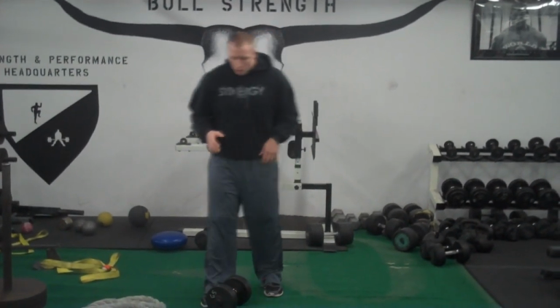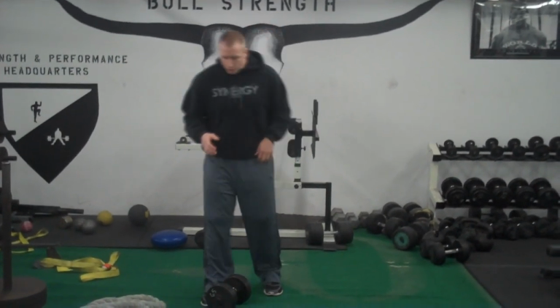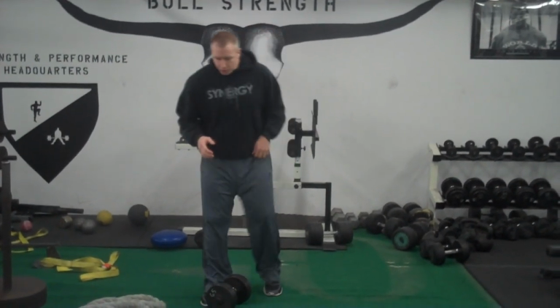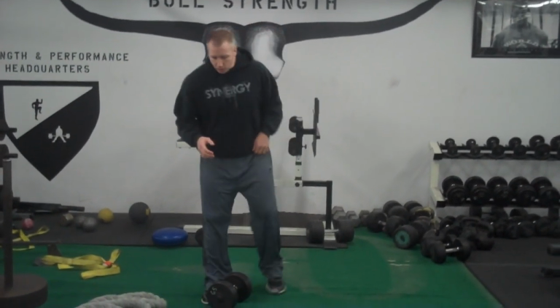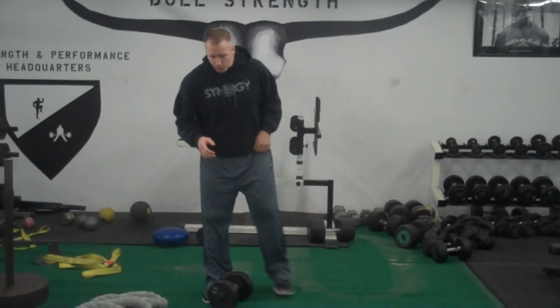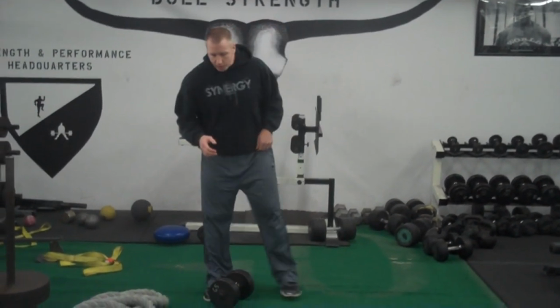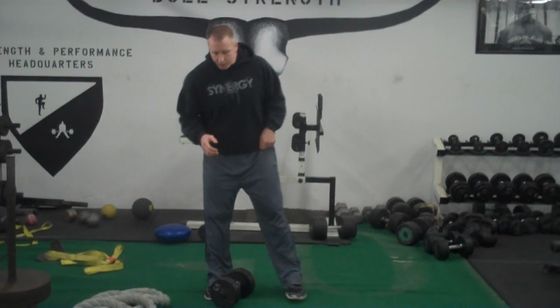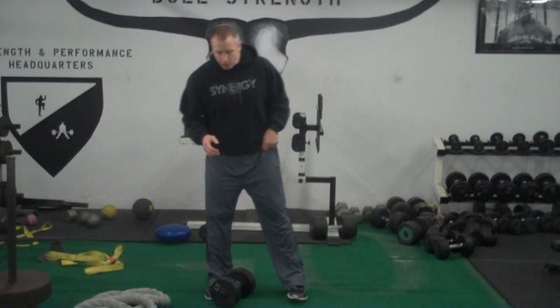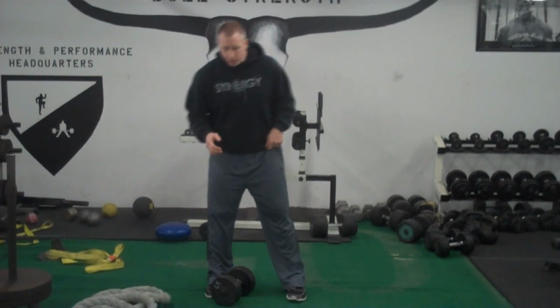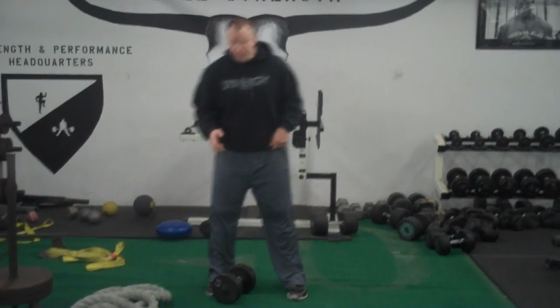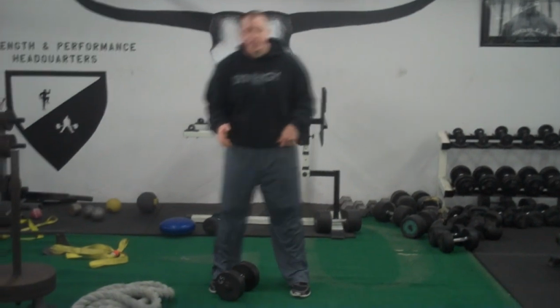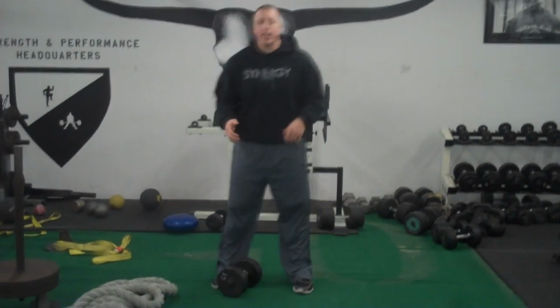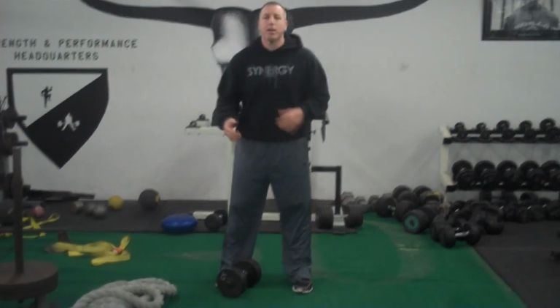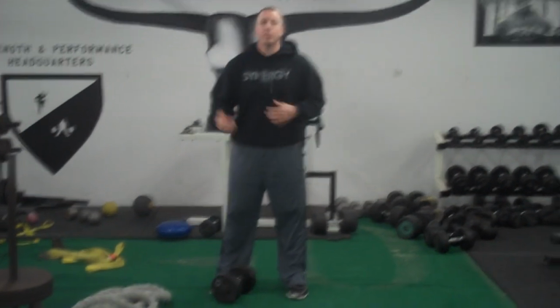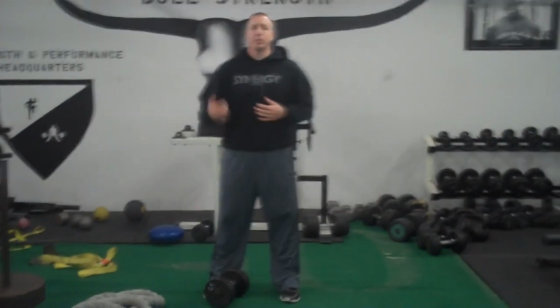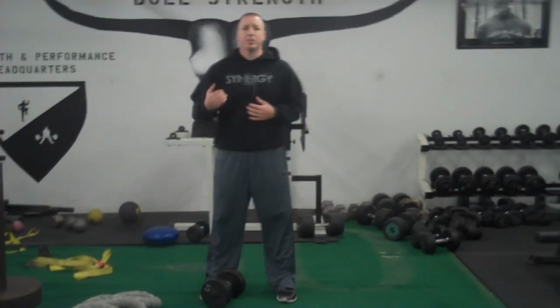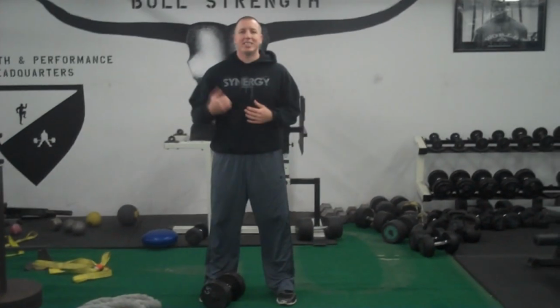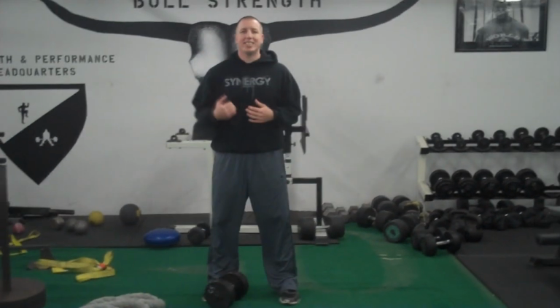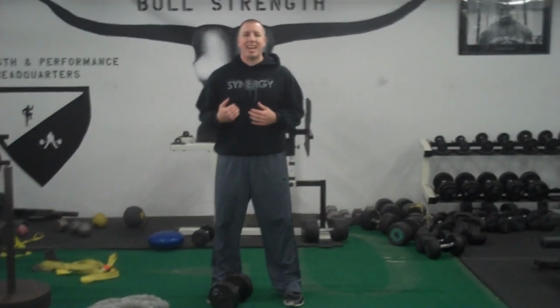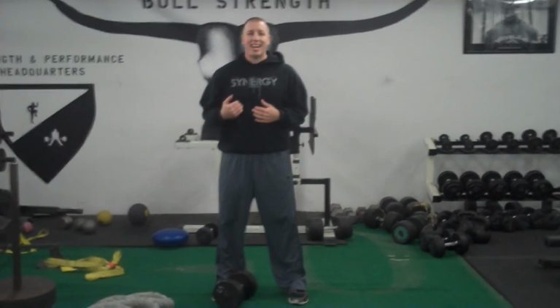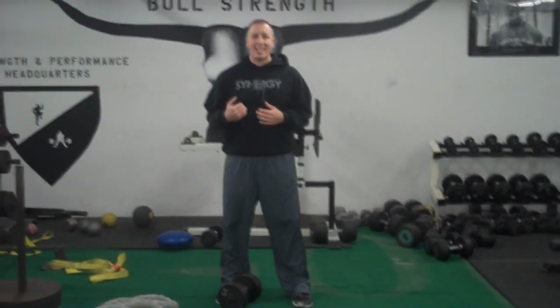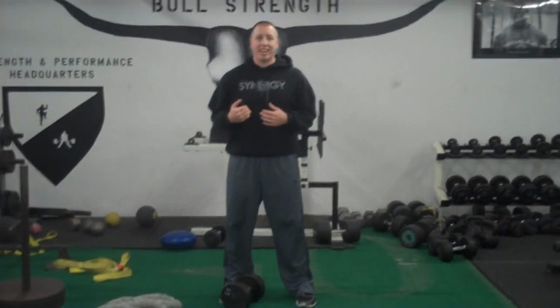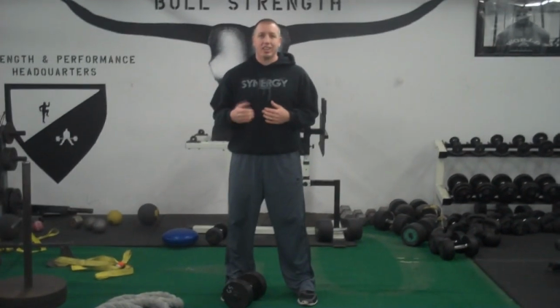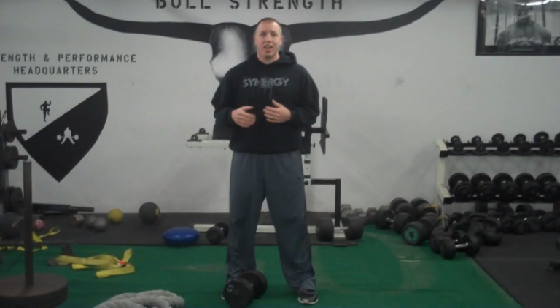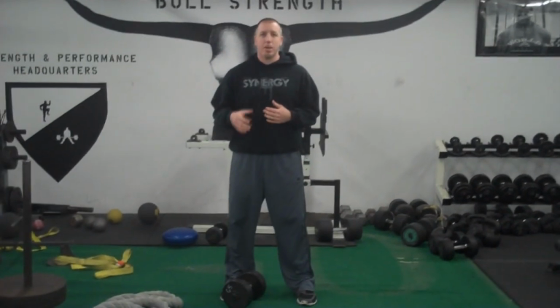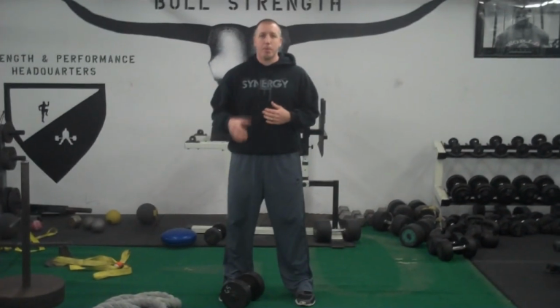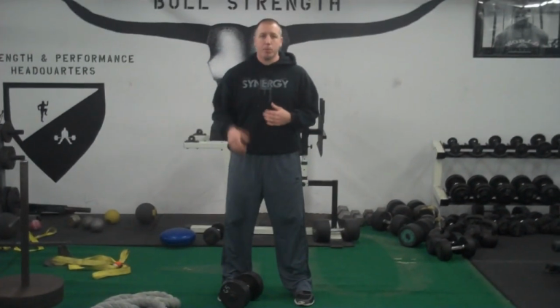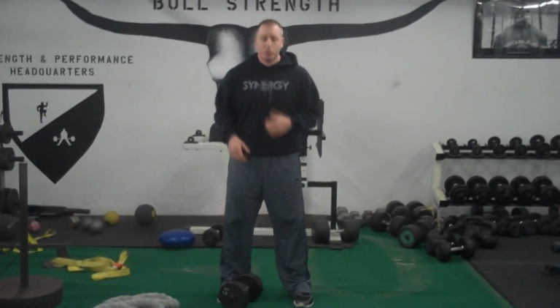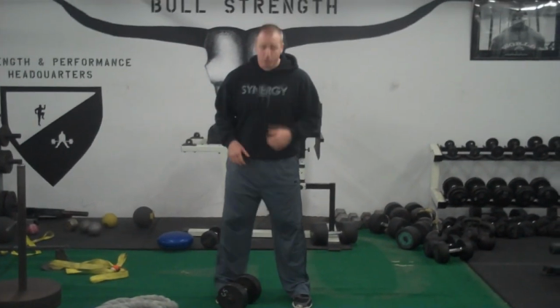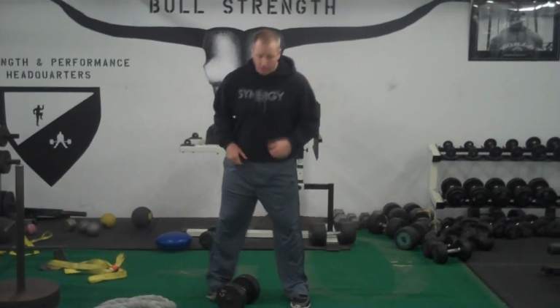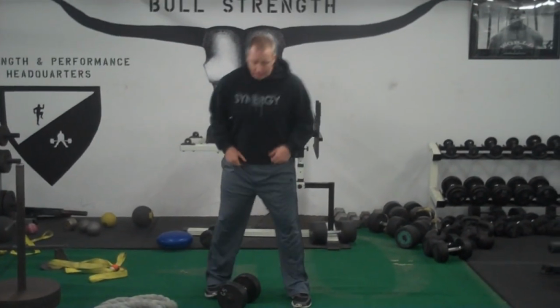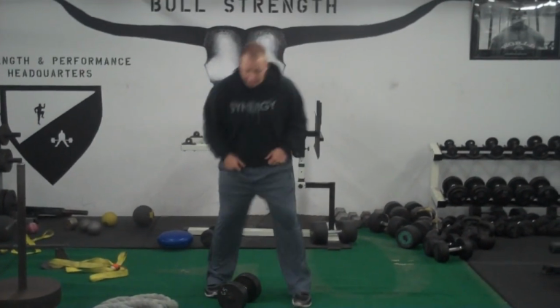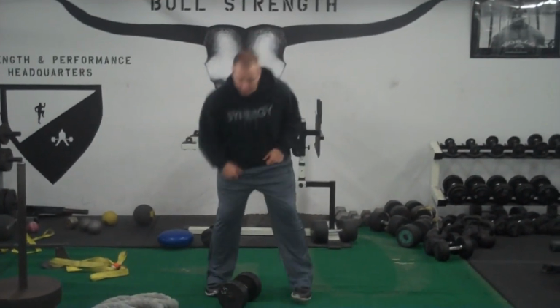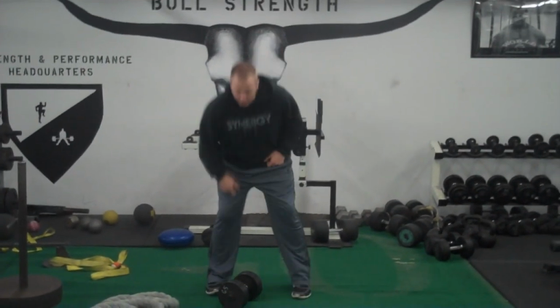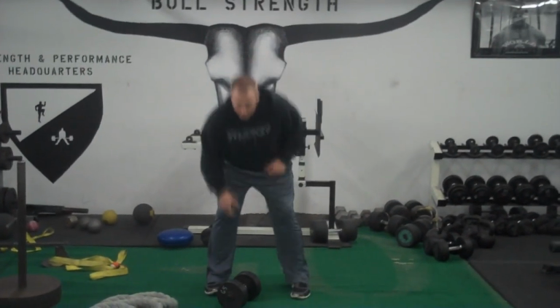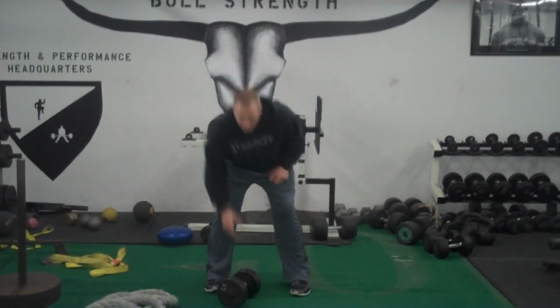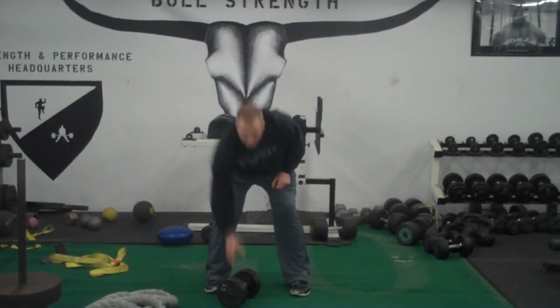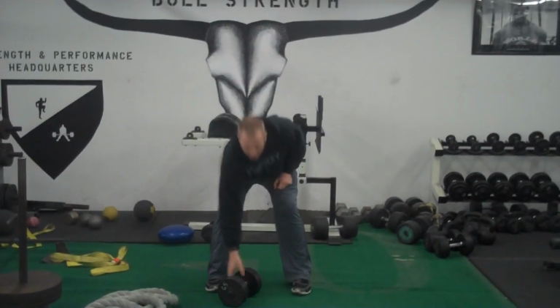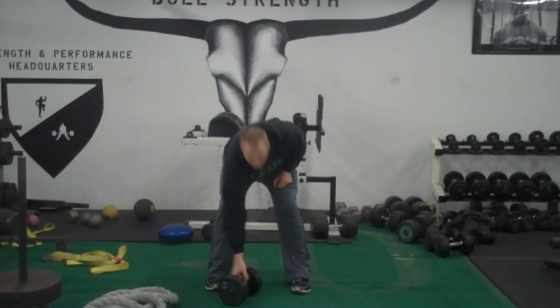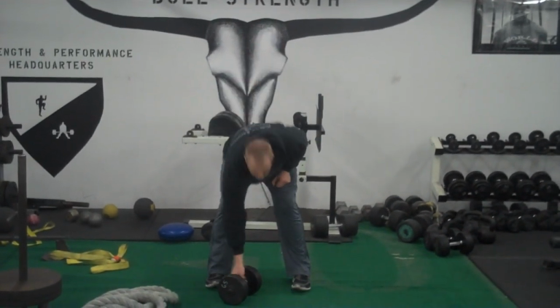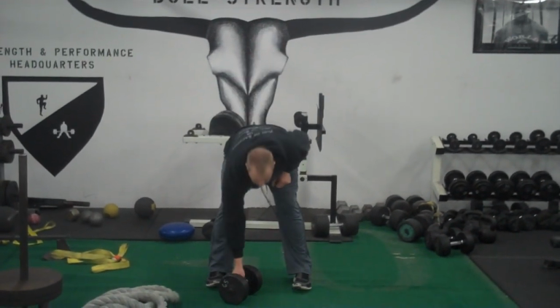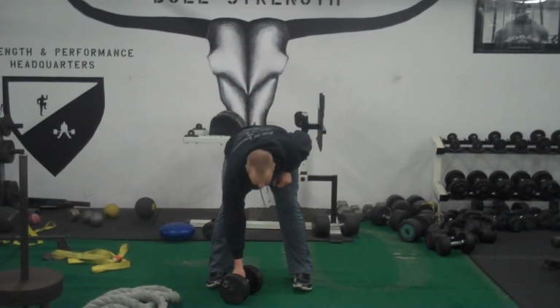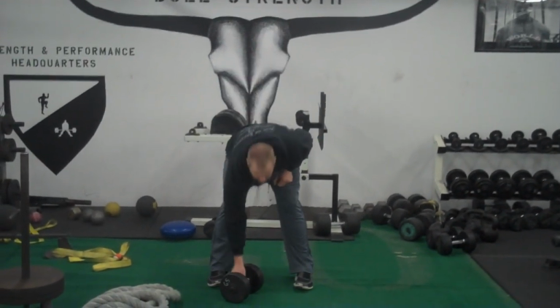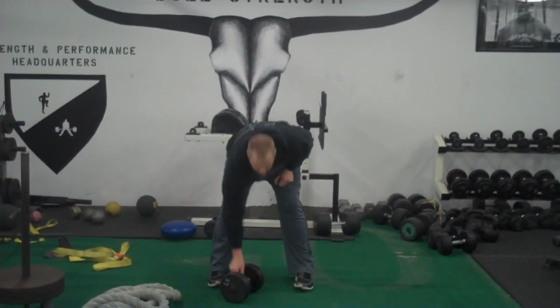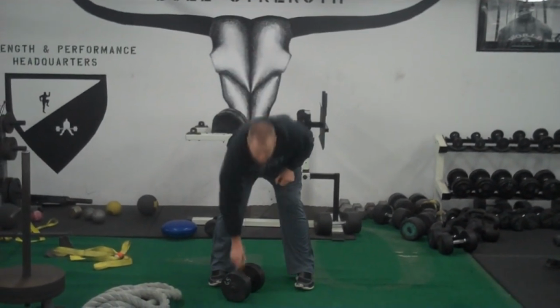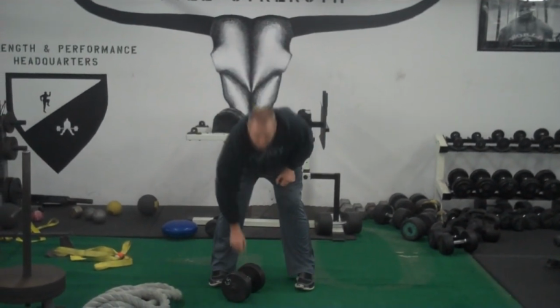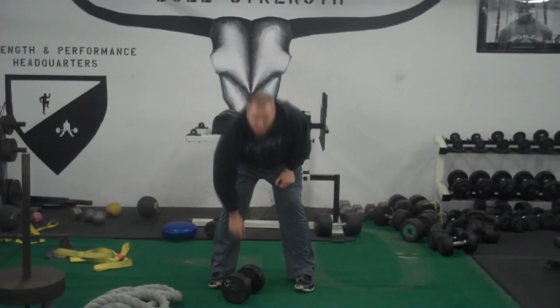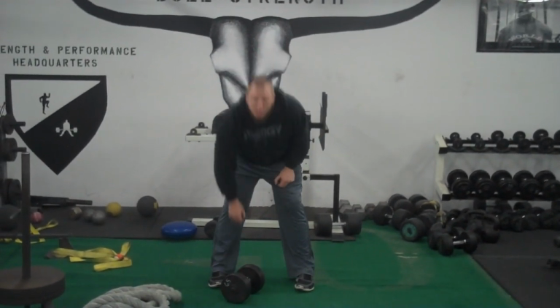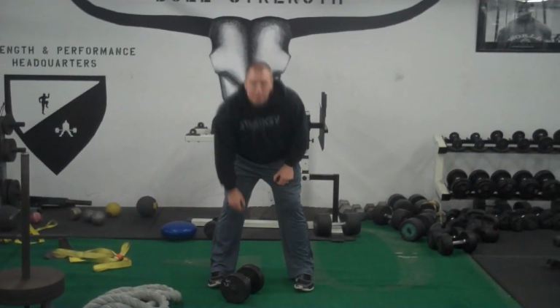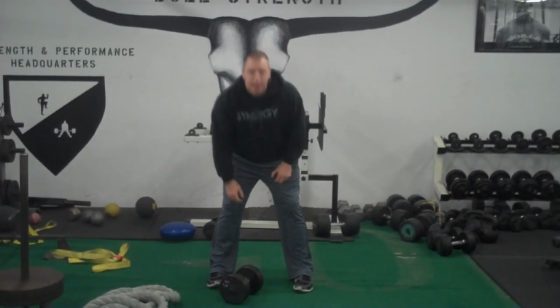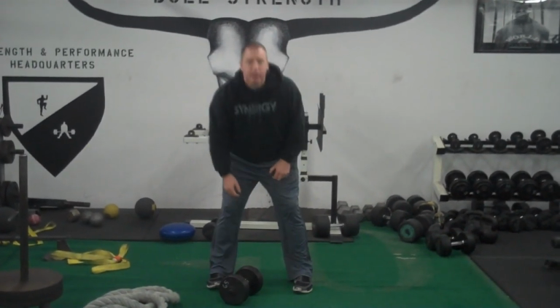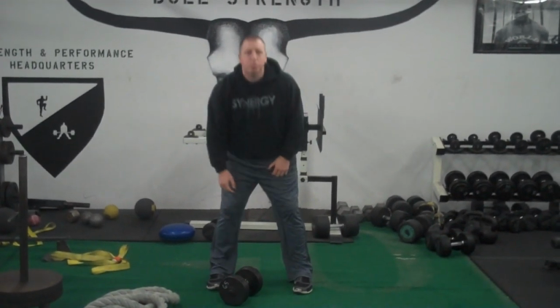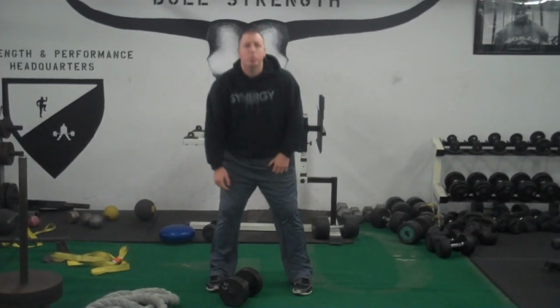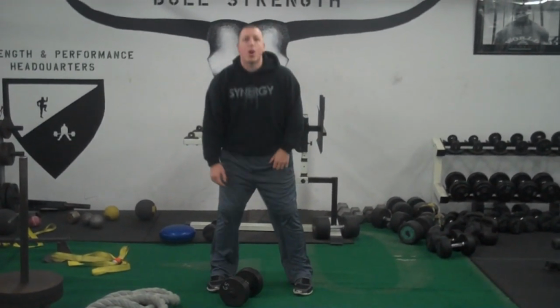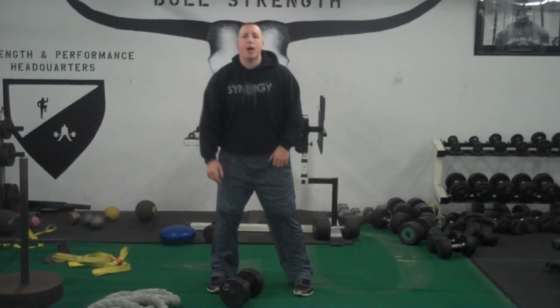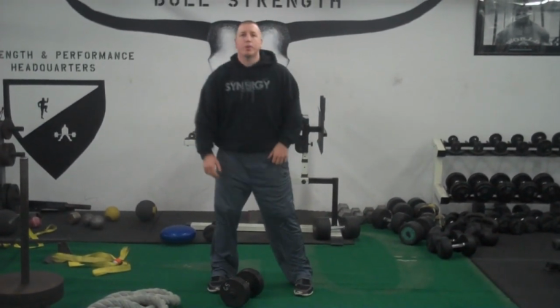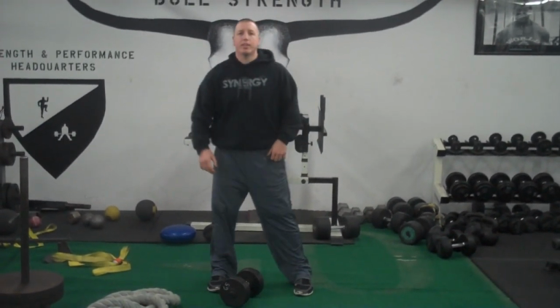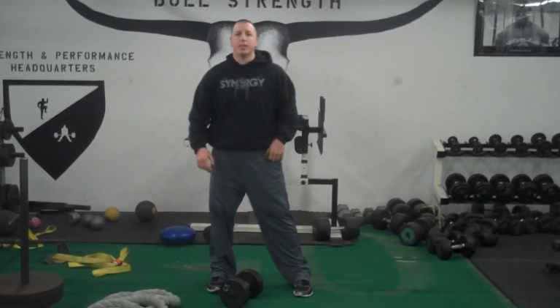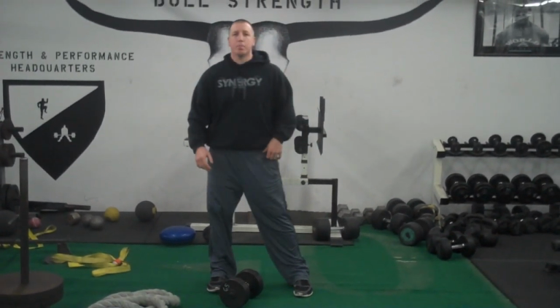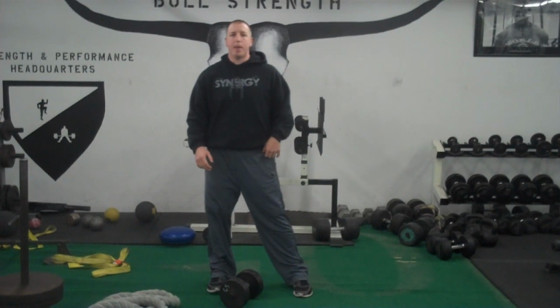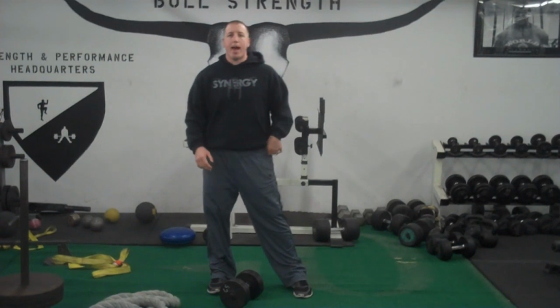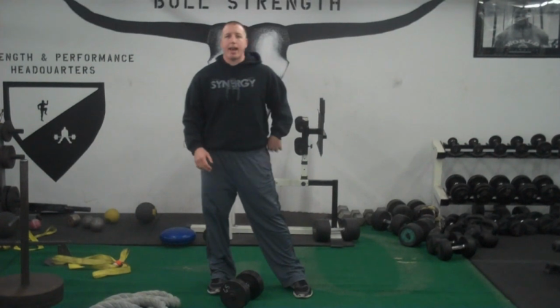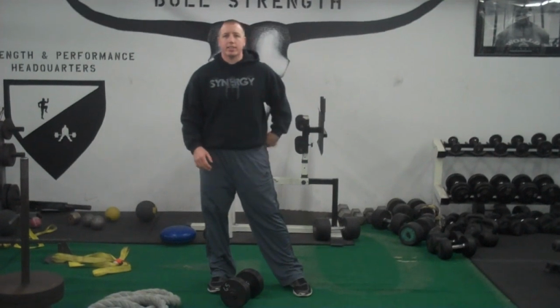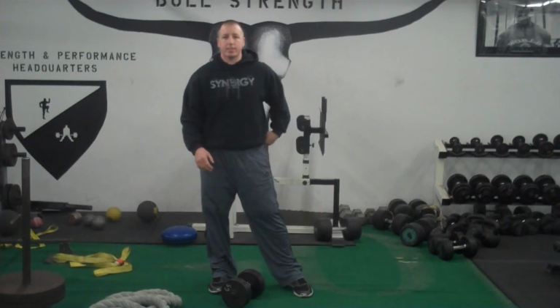What you're going to want to do is set up from standing. A lot of people will try to pick the dumbbell up and end up rounding their backs.